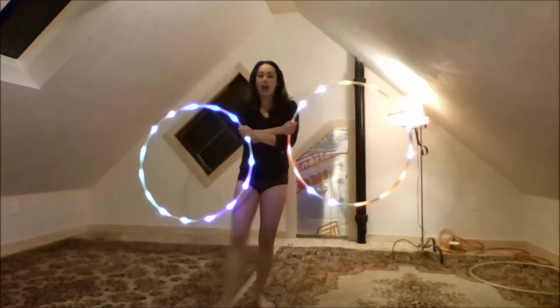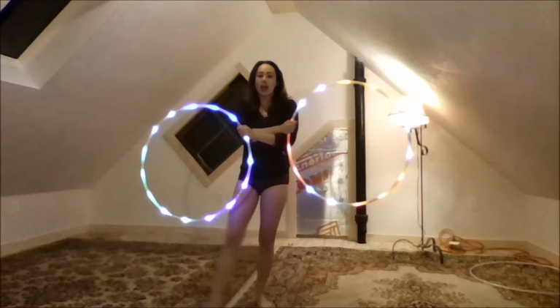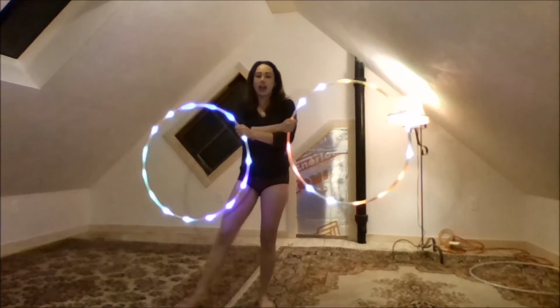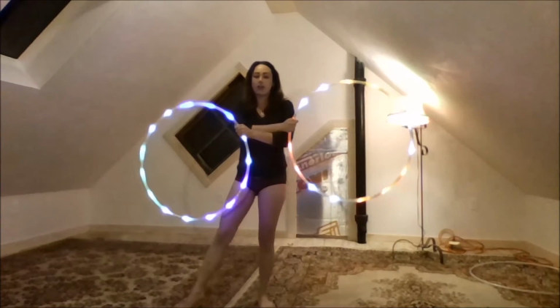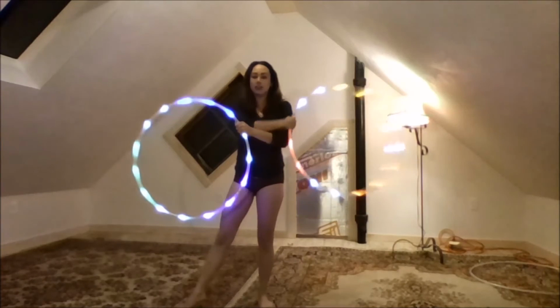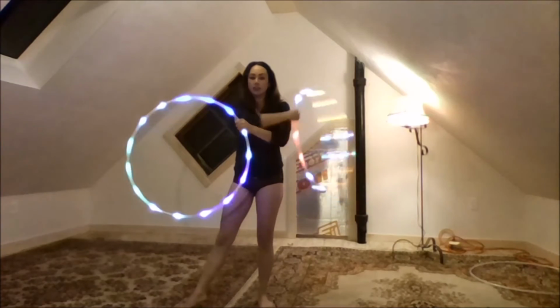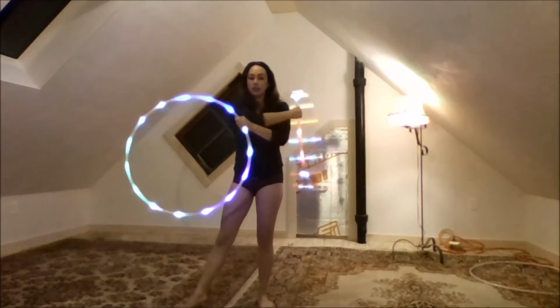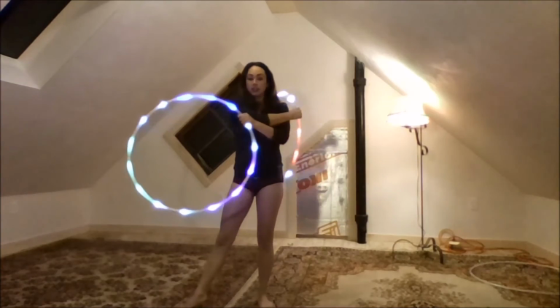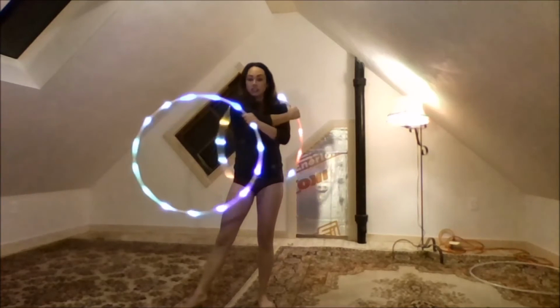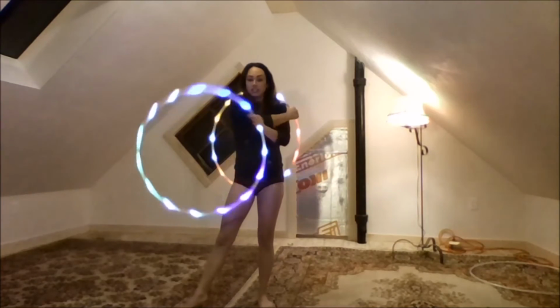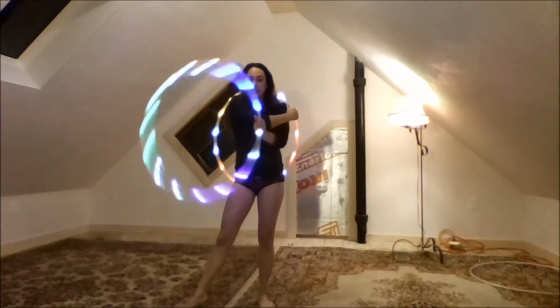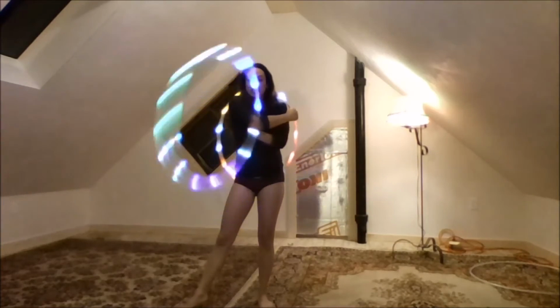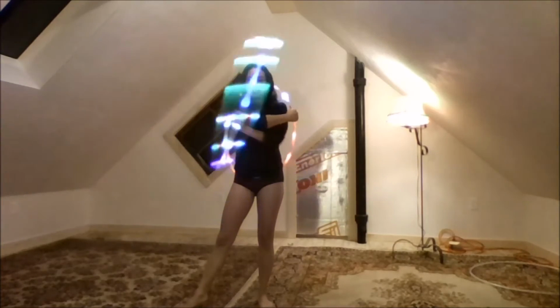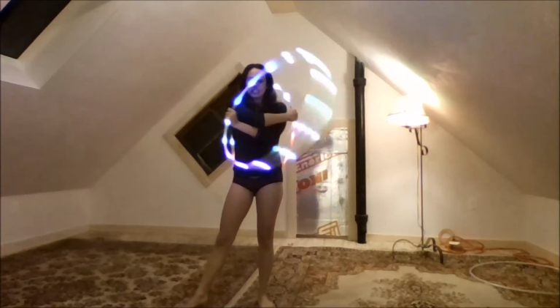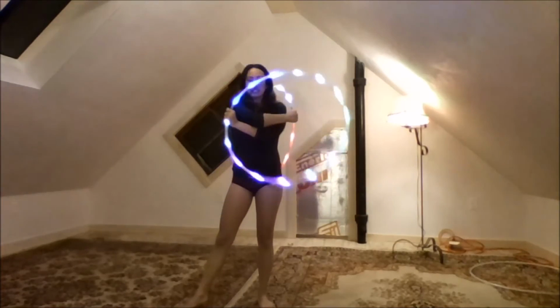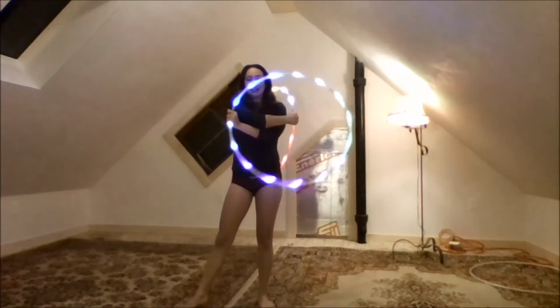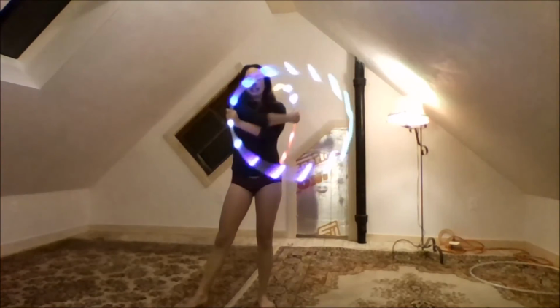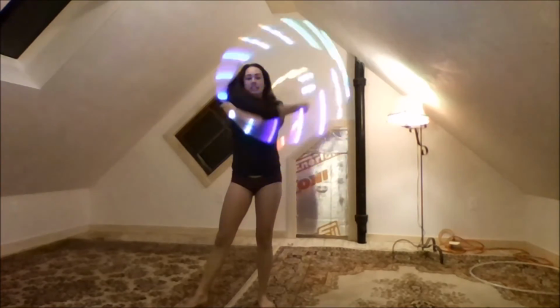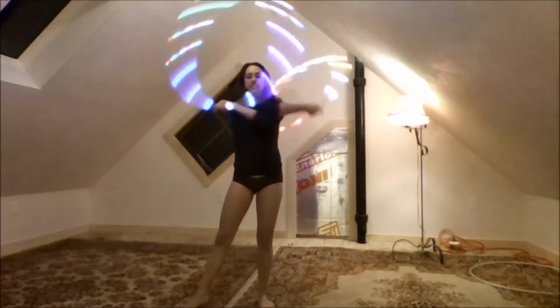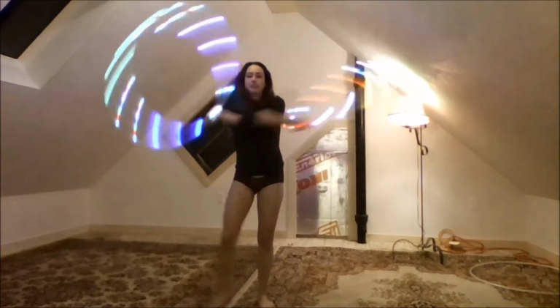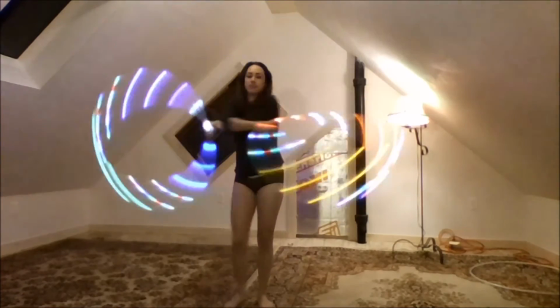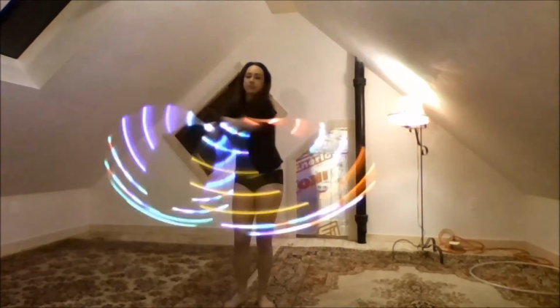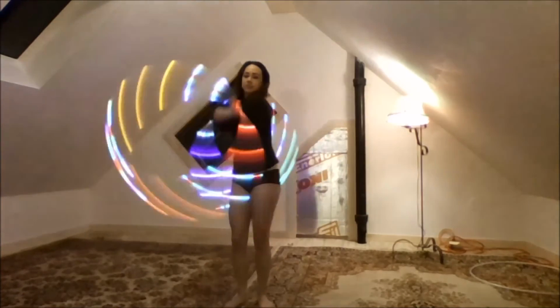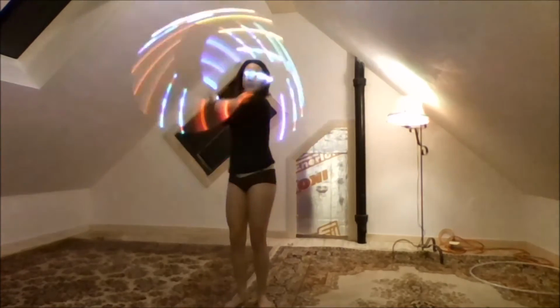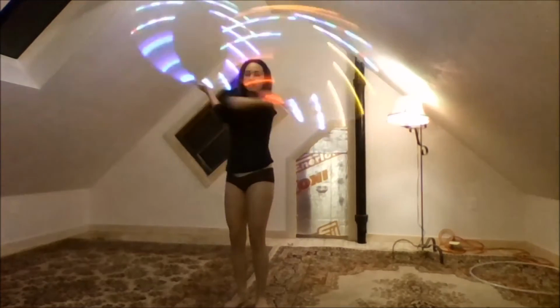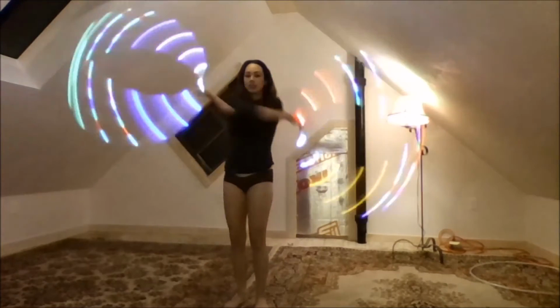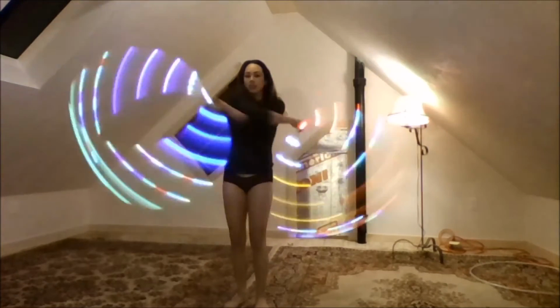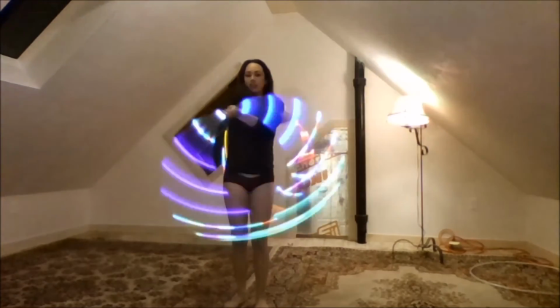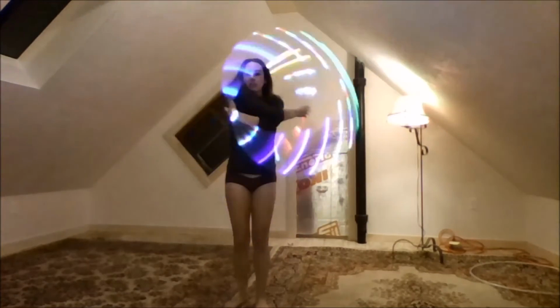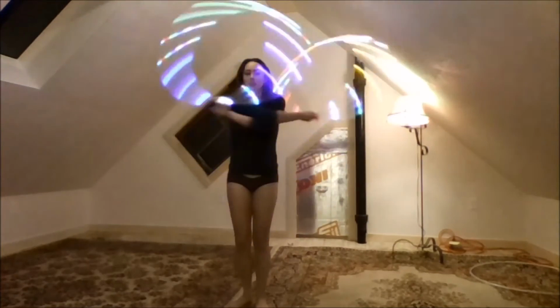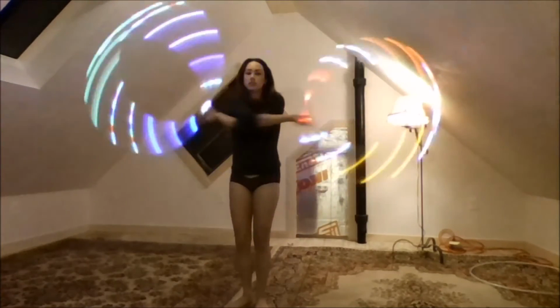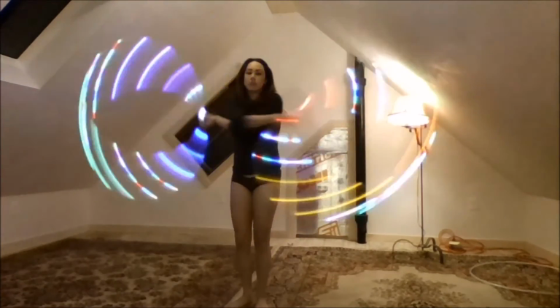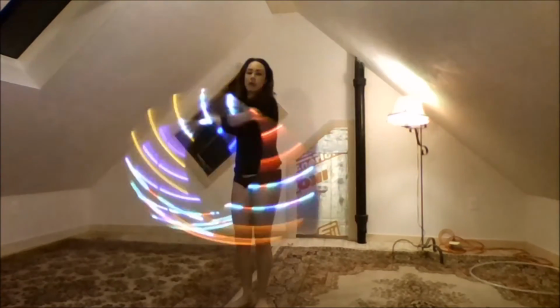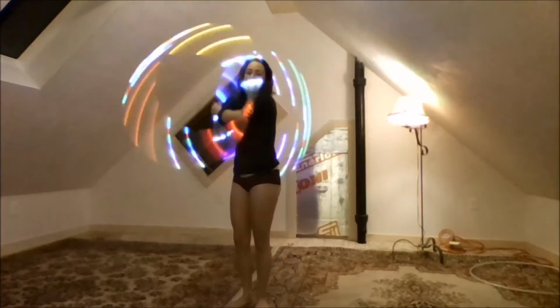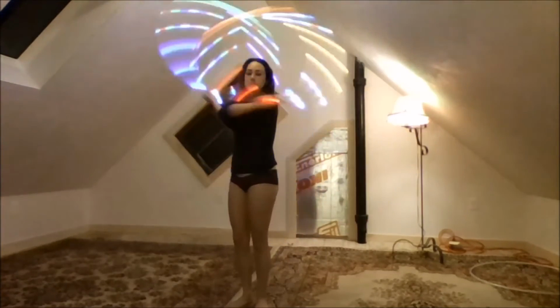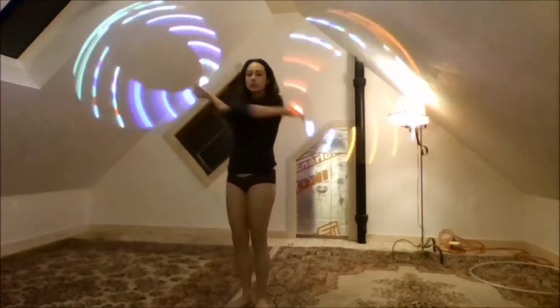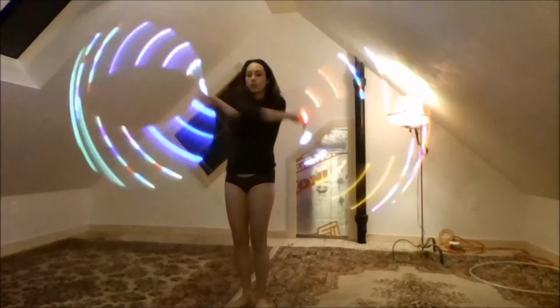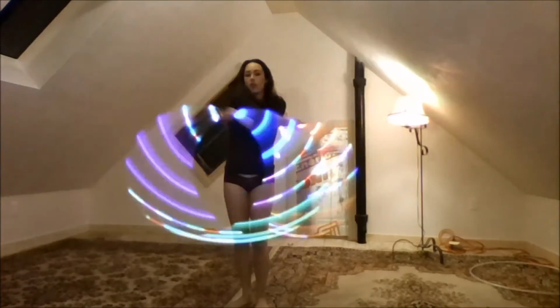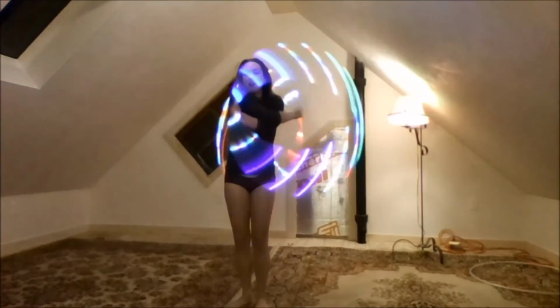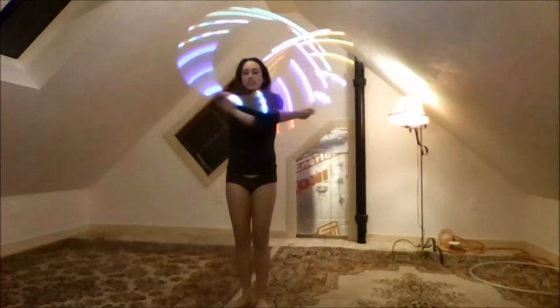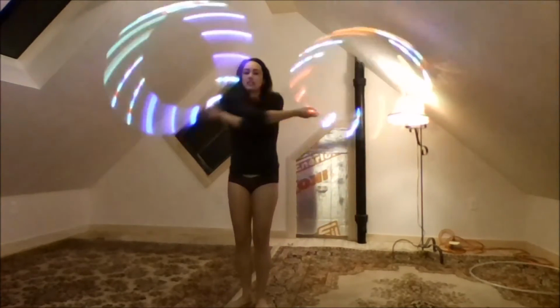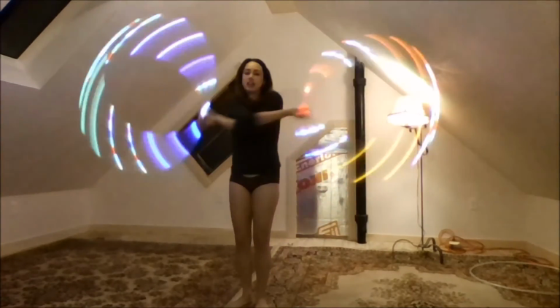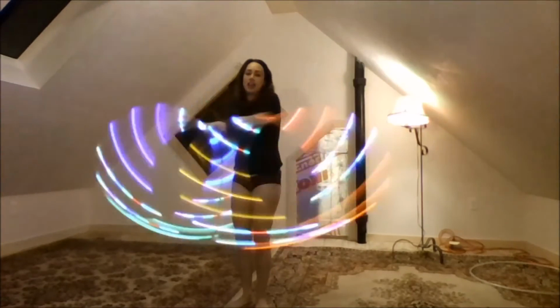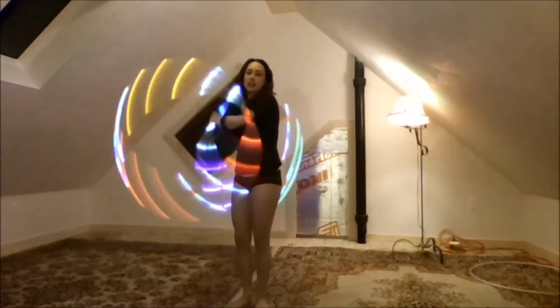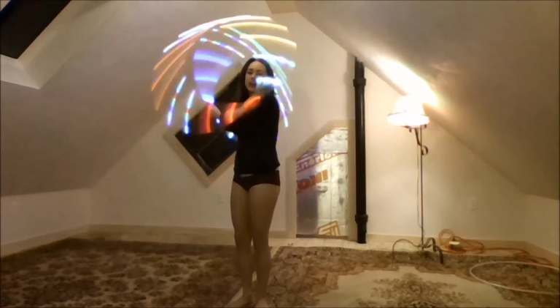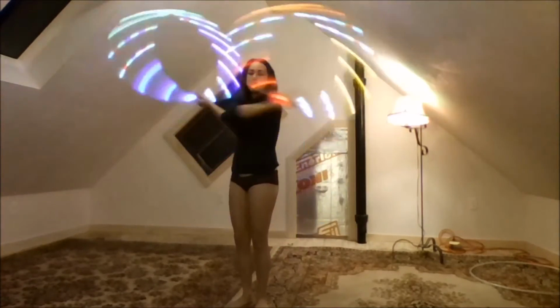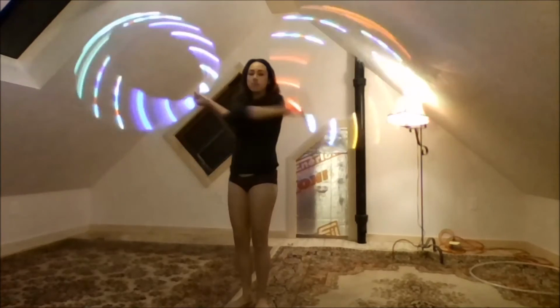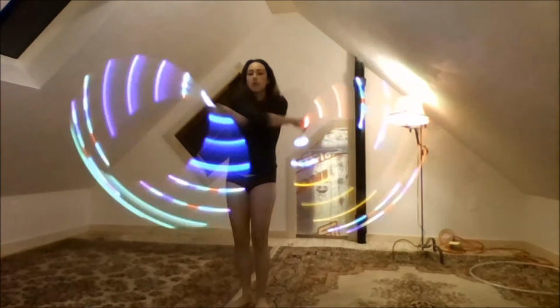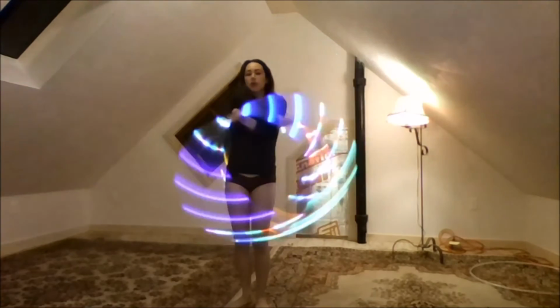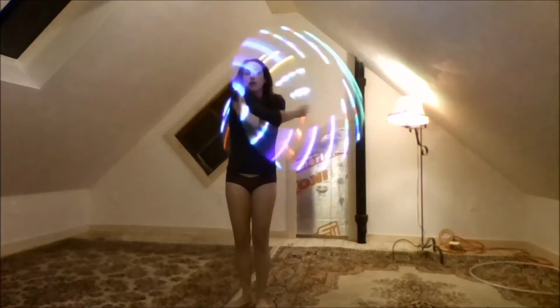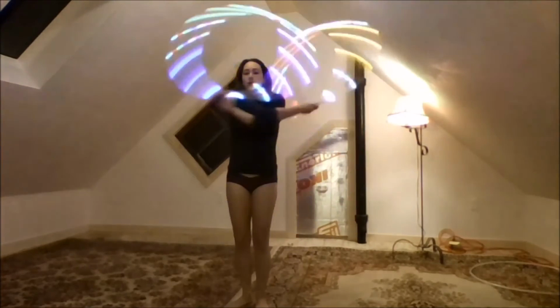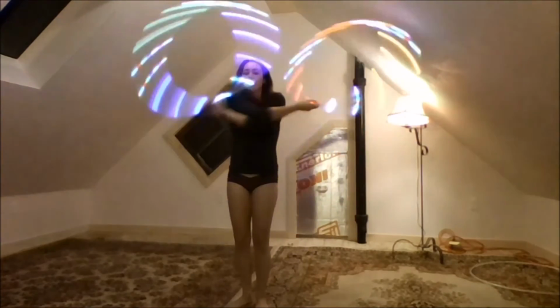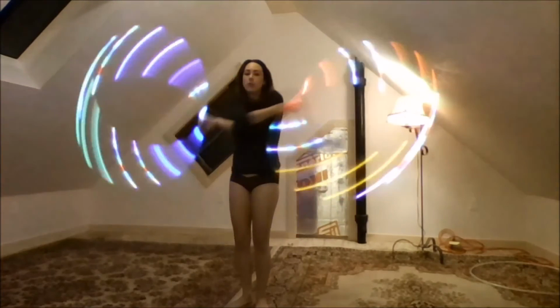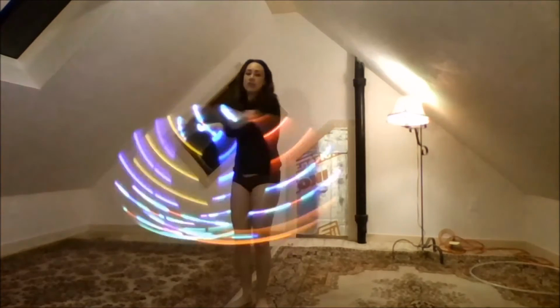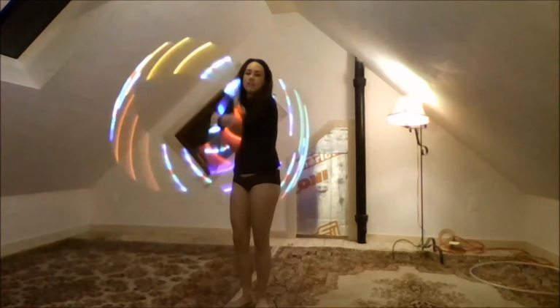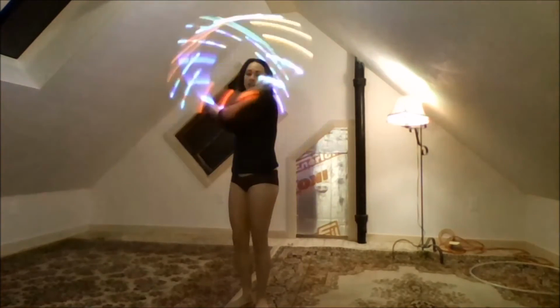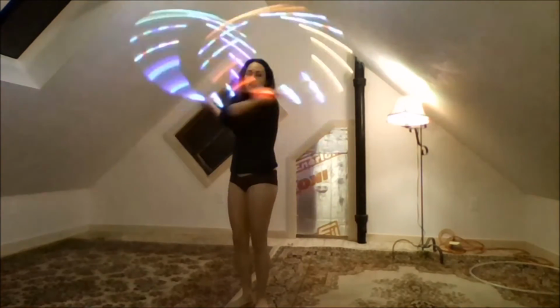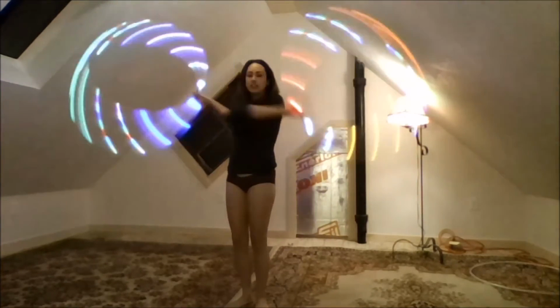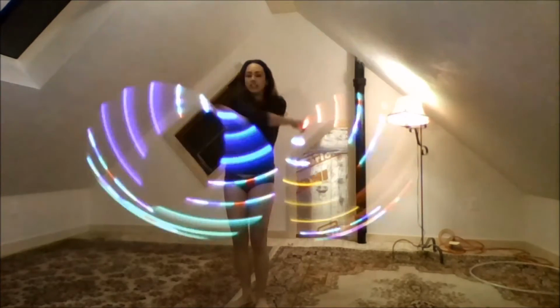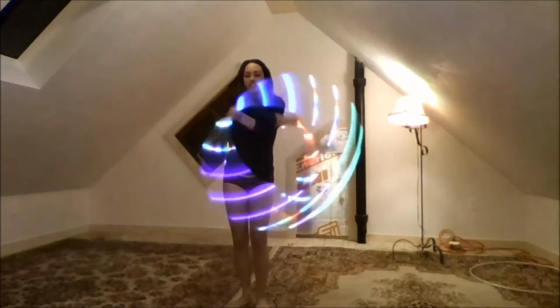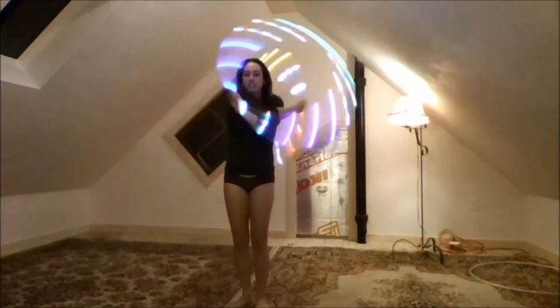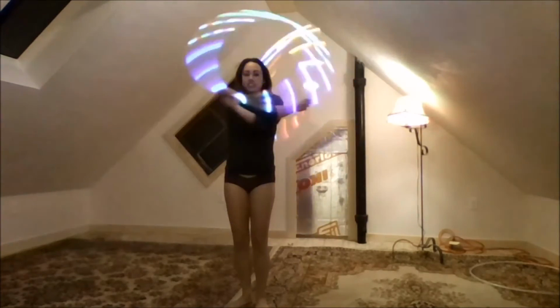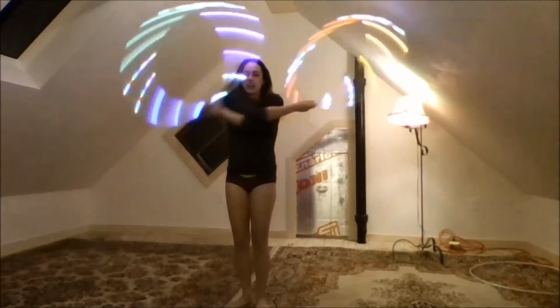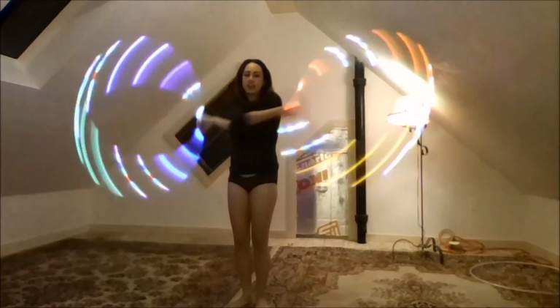What it looks like is this. My arms are crossed and I'm weaving on each side.